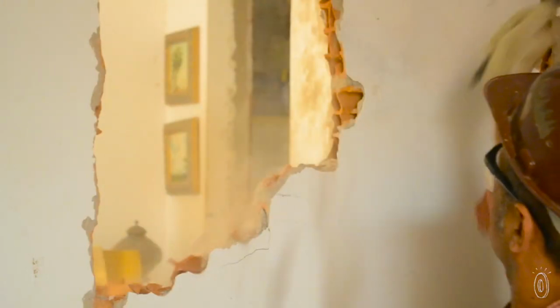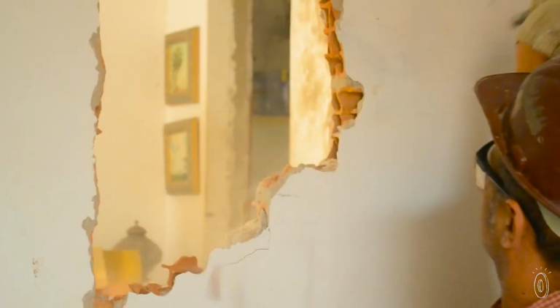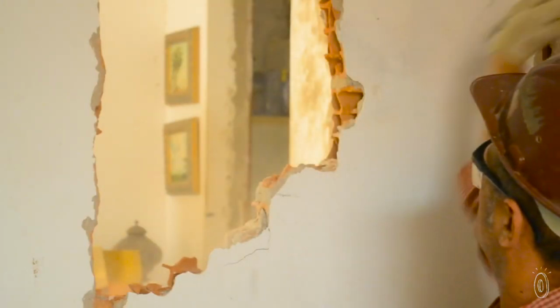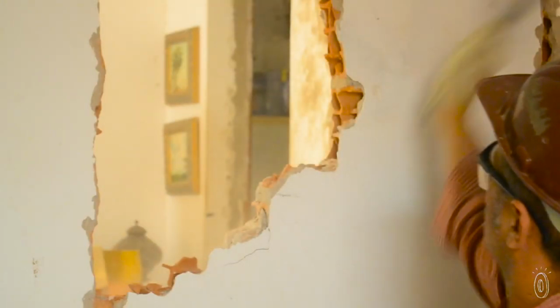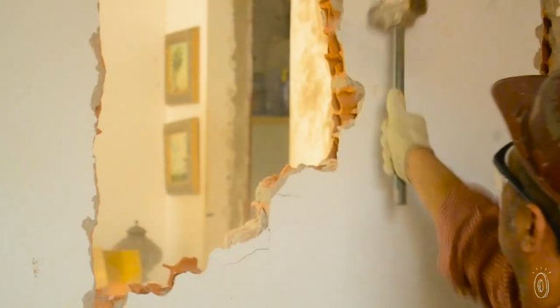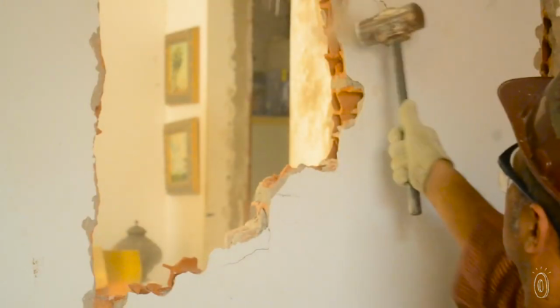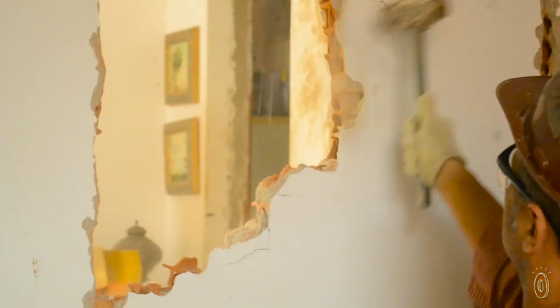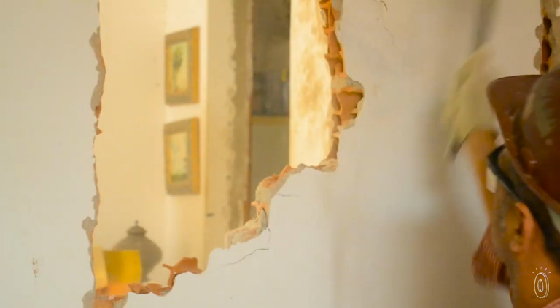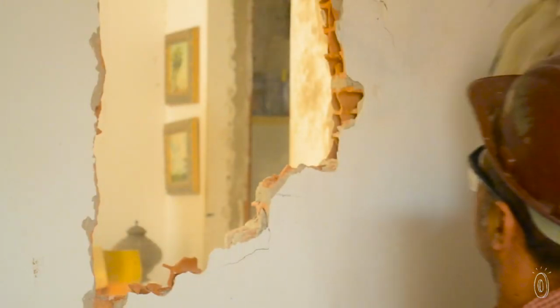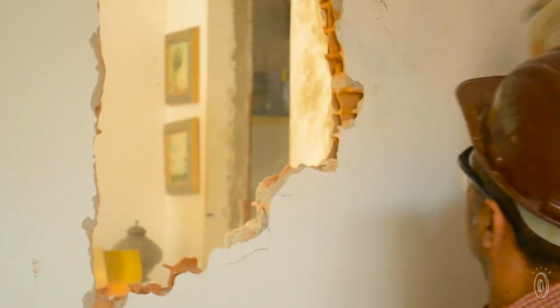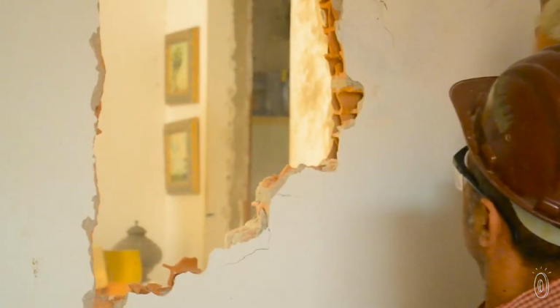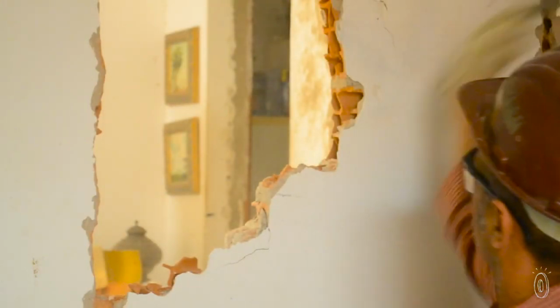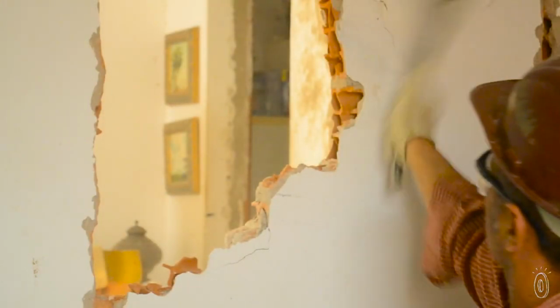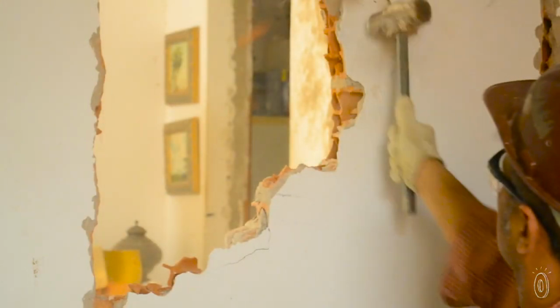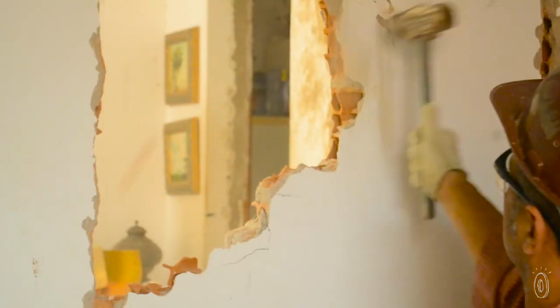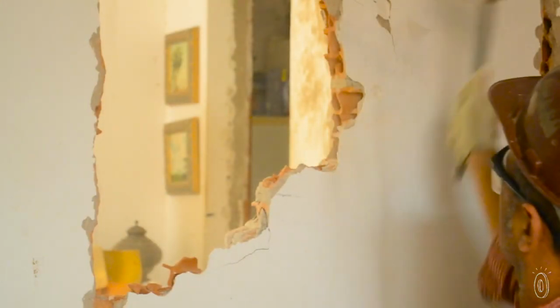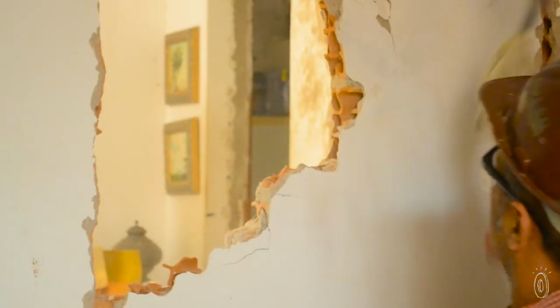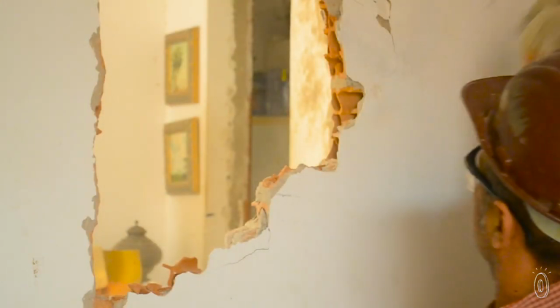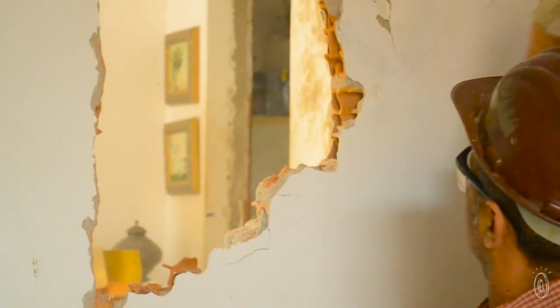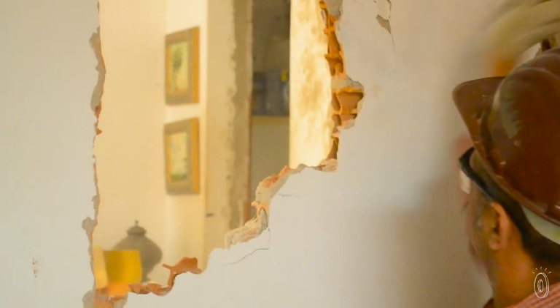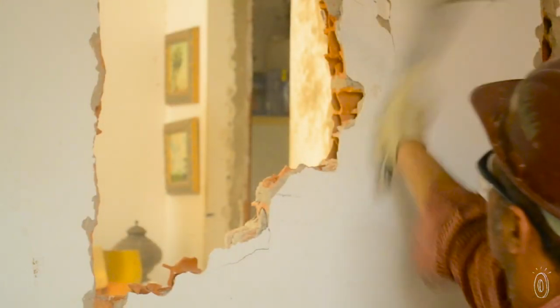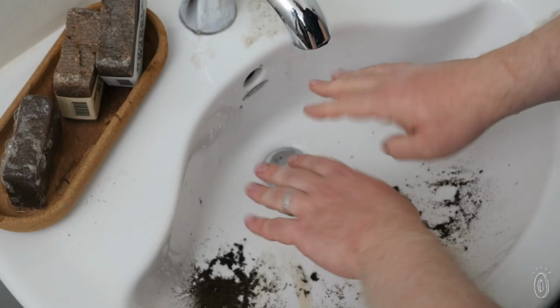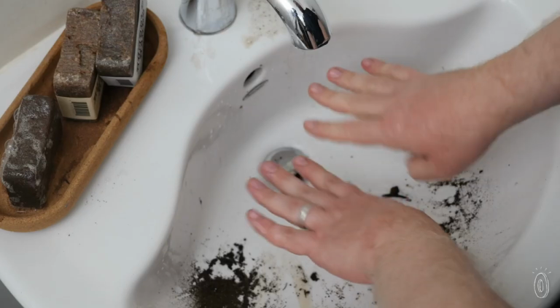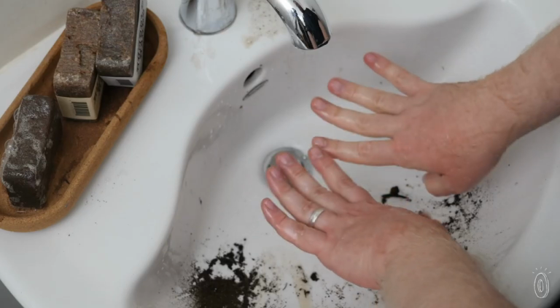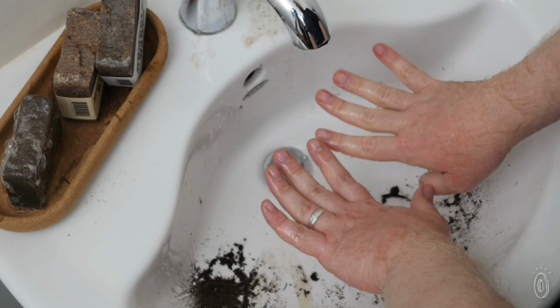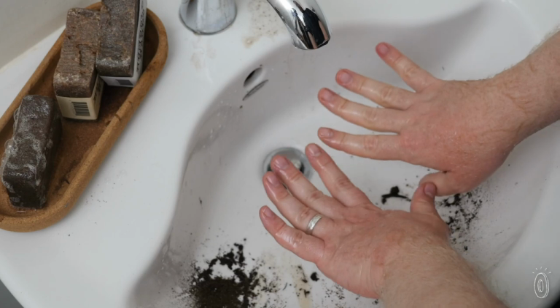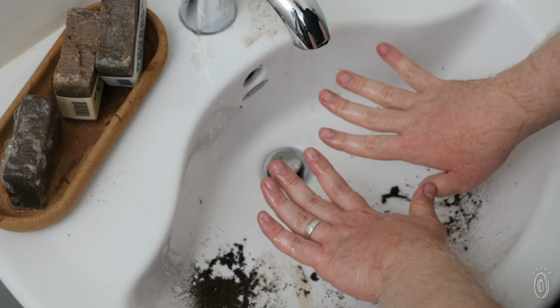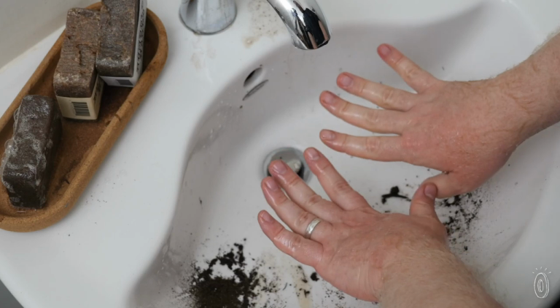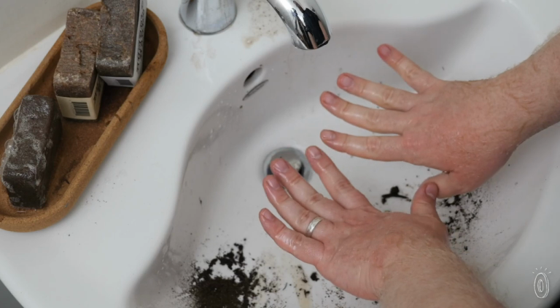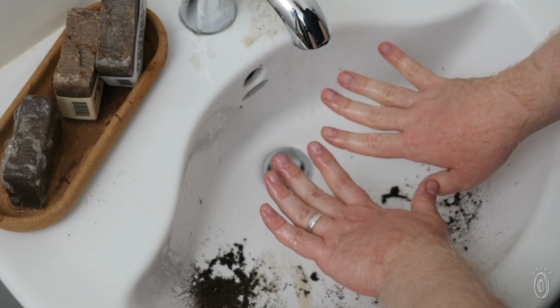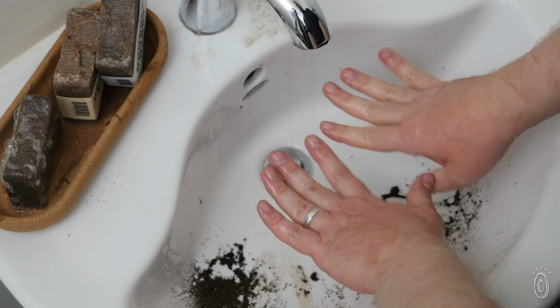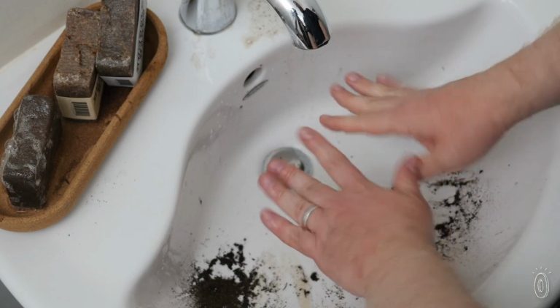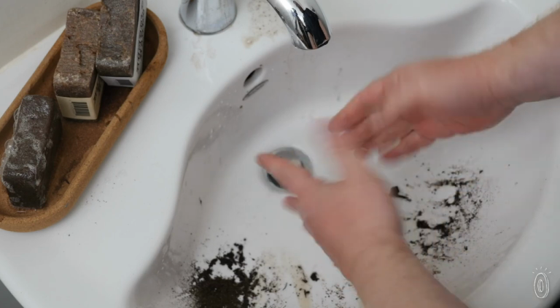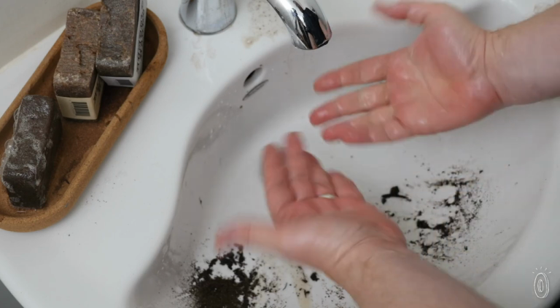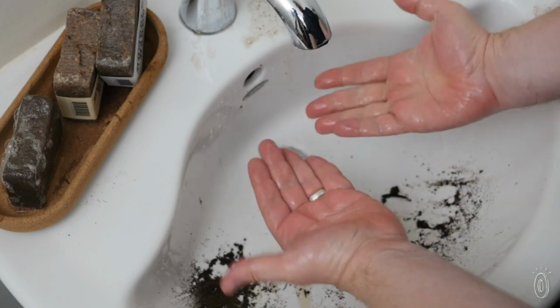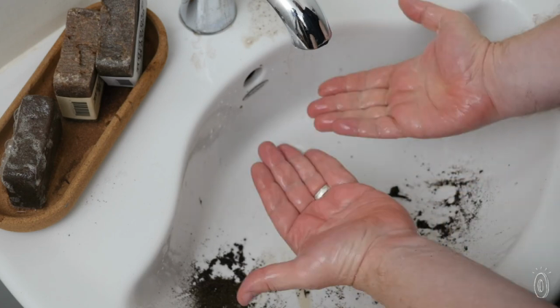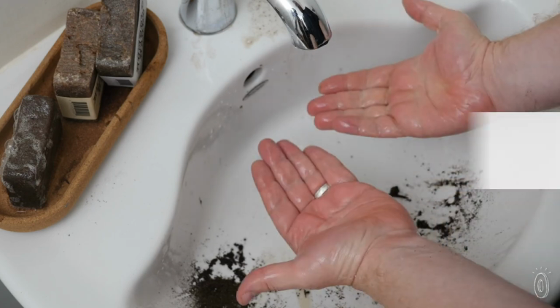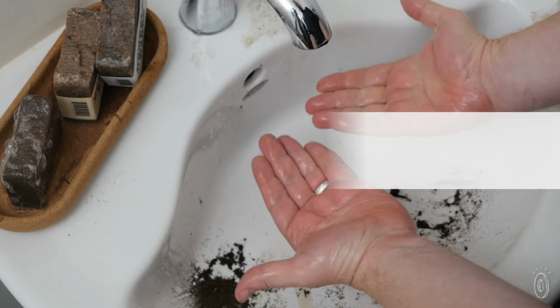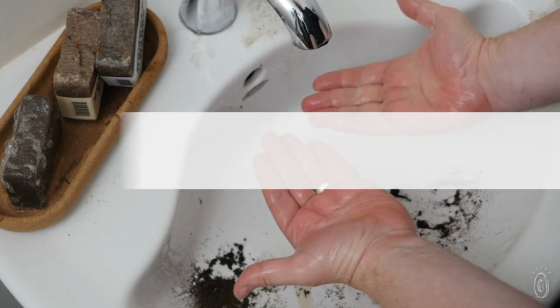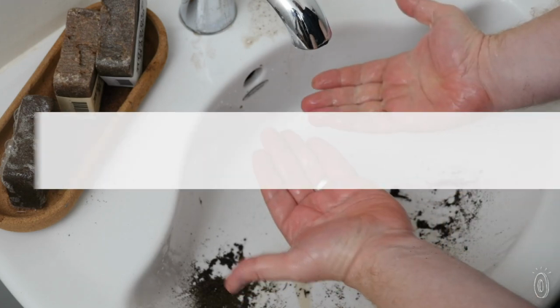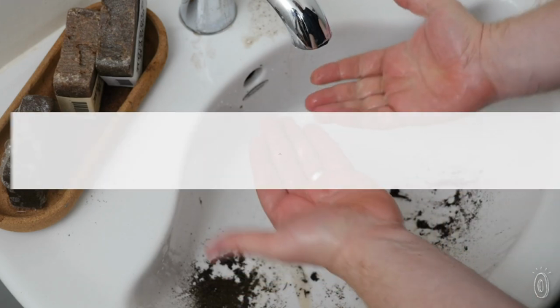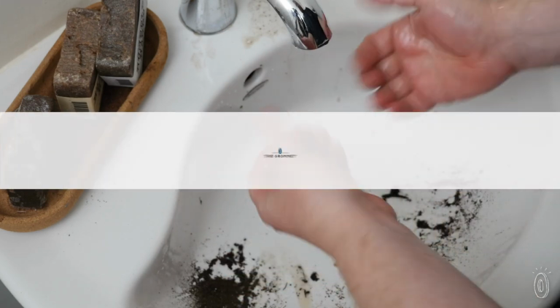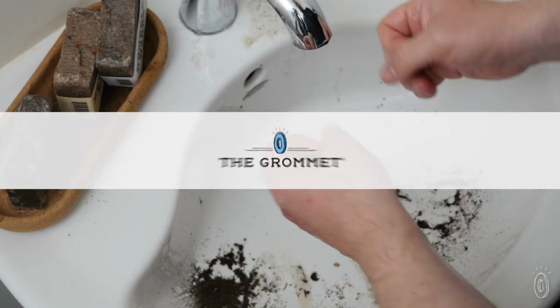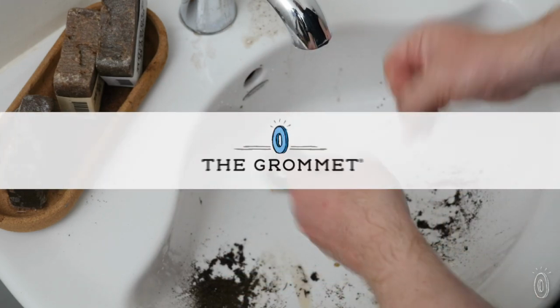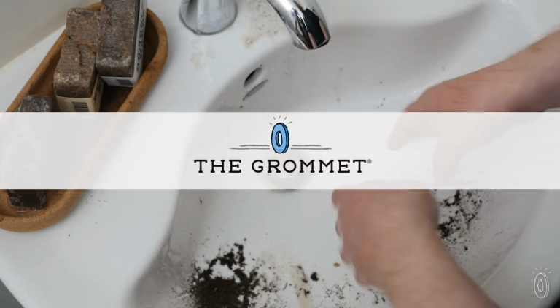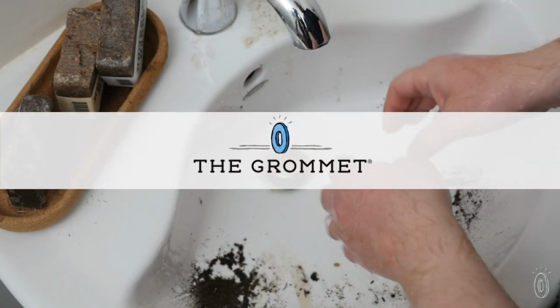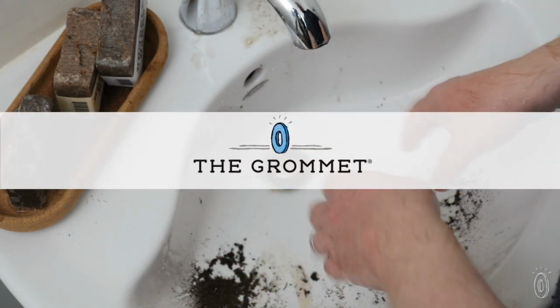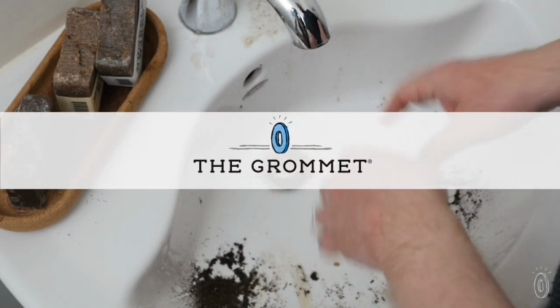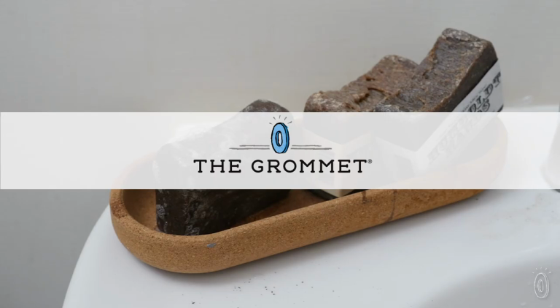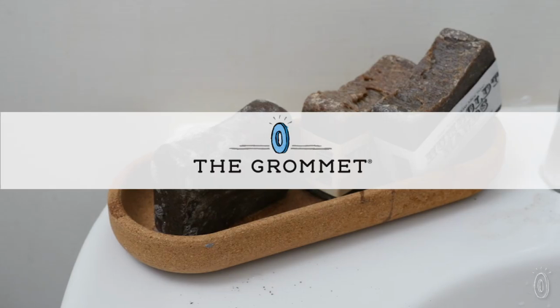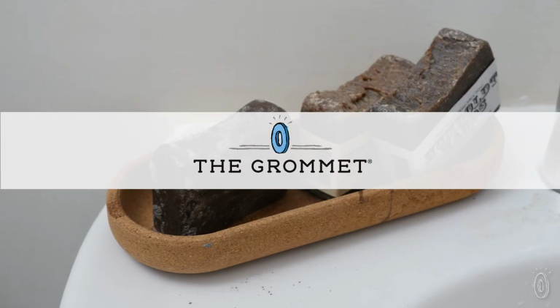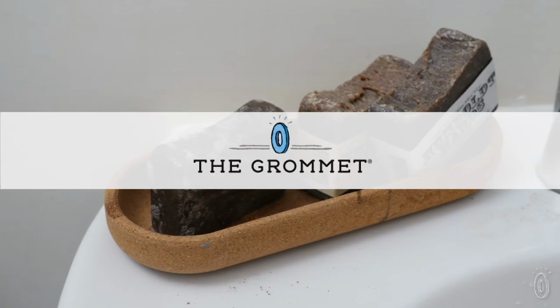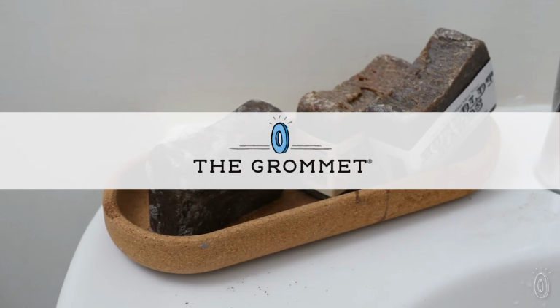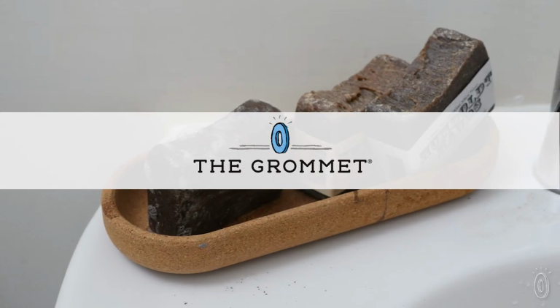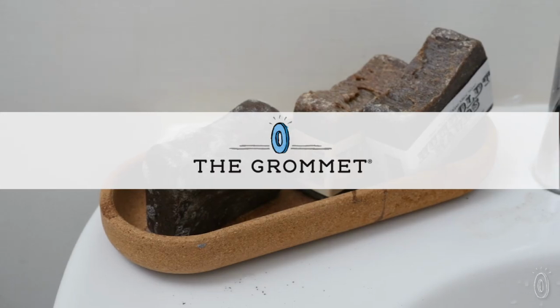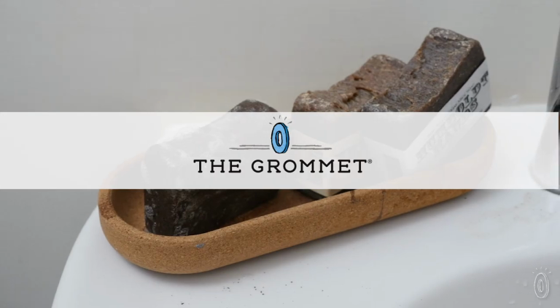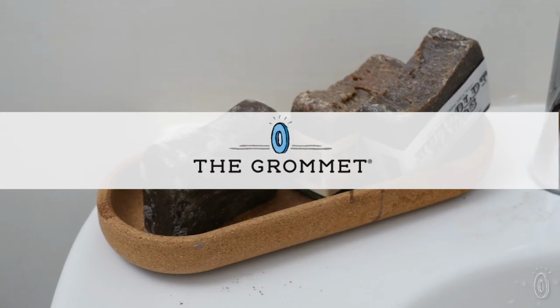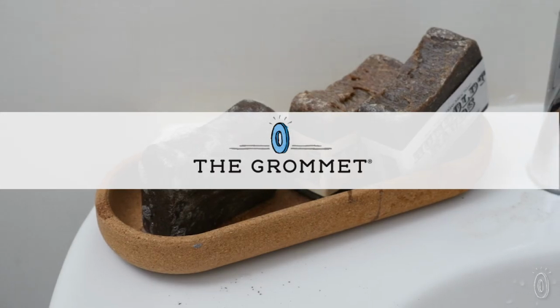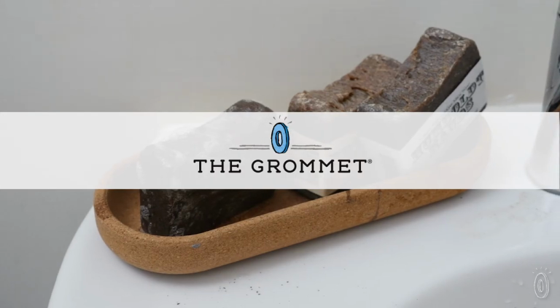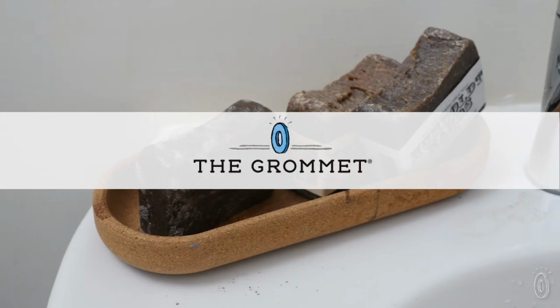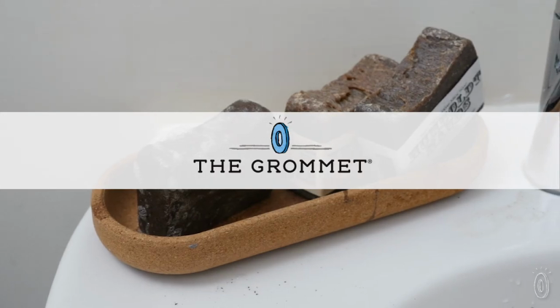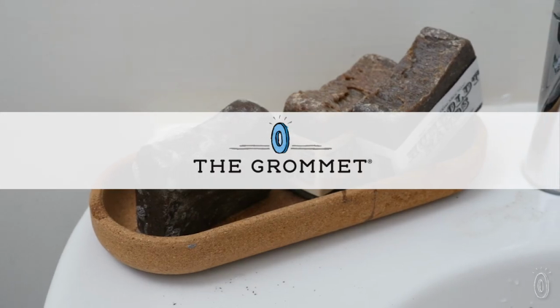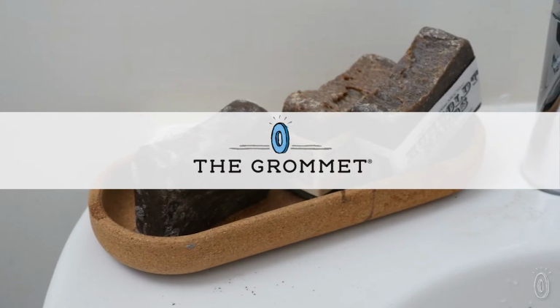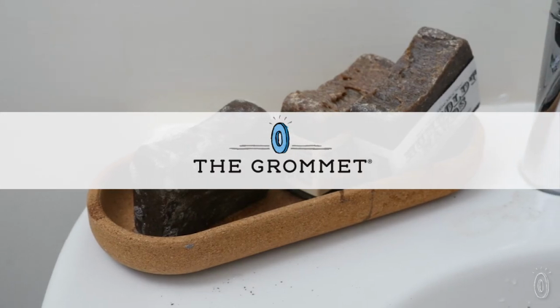So go on, get dirty — Humboldt Hands is ready to clean up messy hands when the work is done.